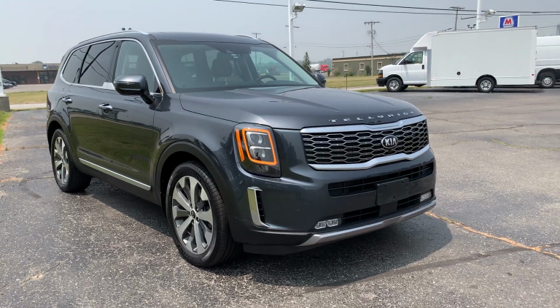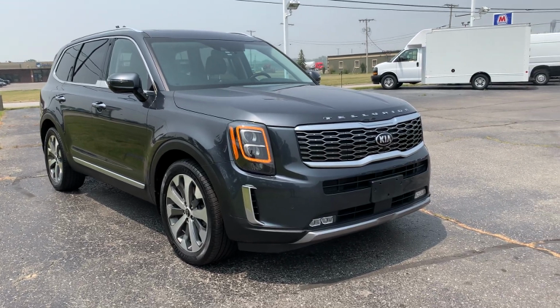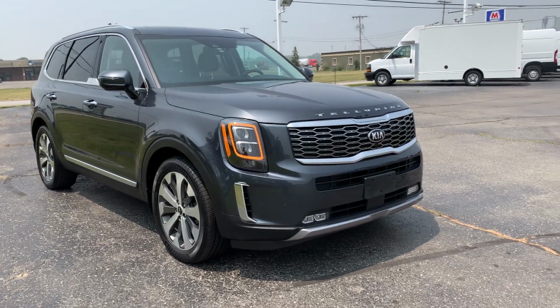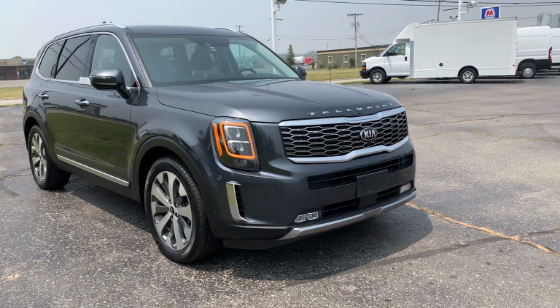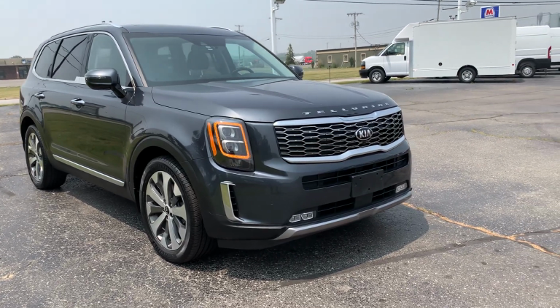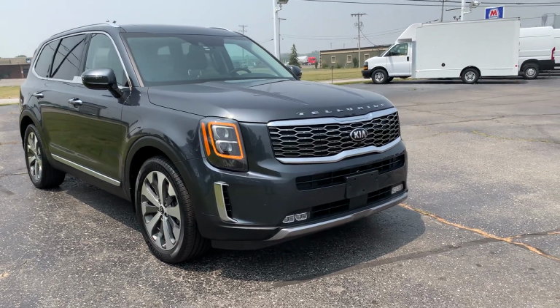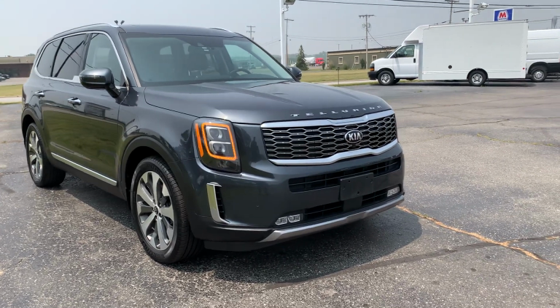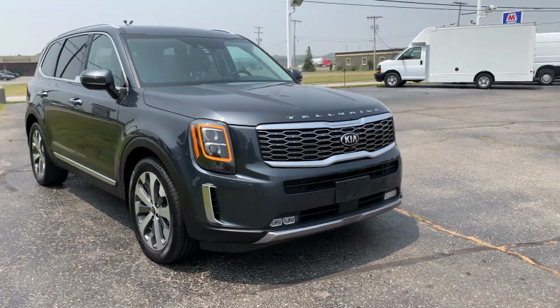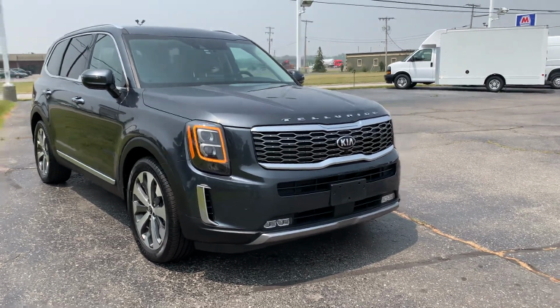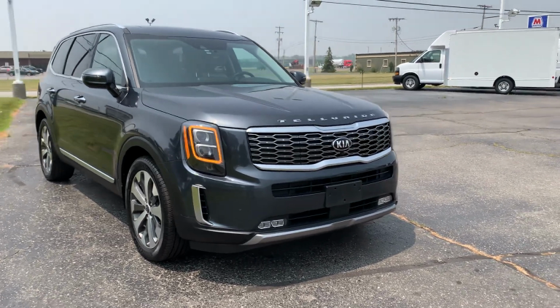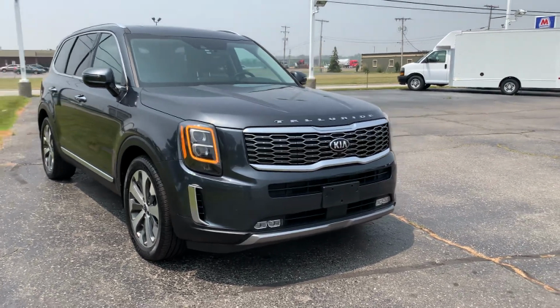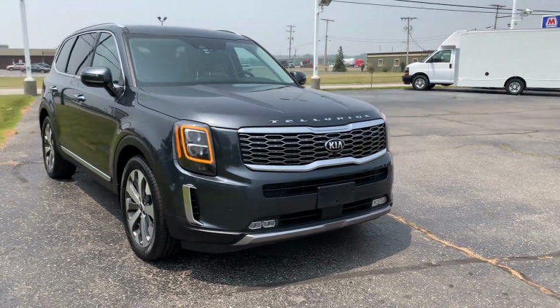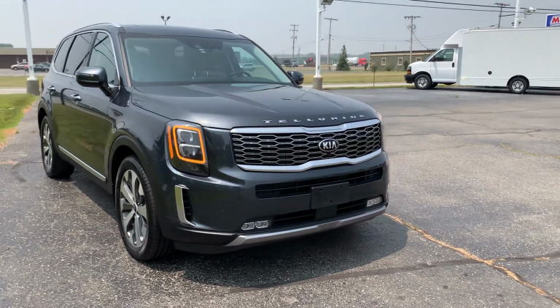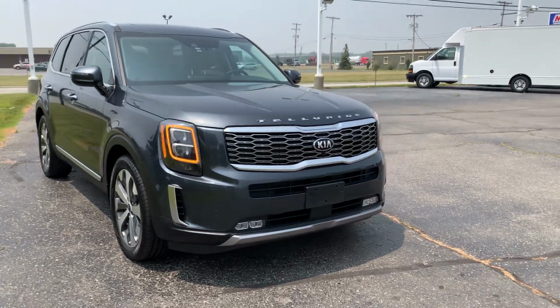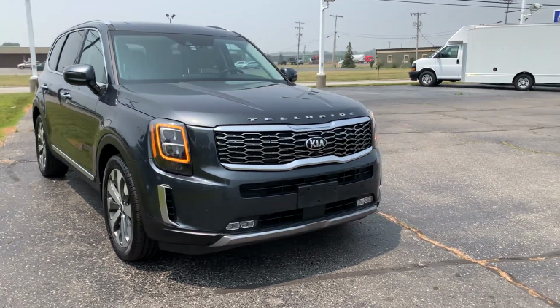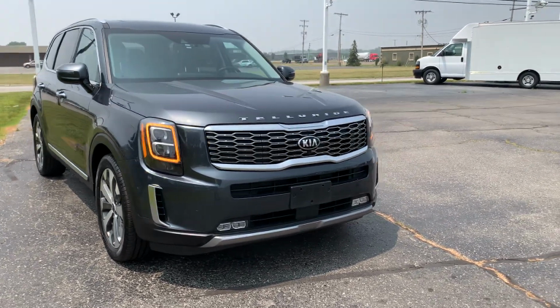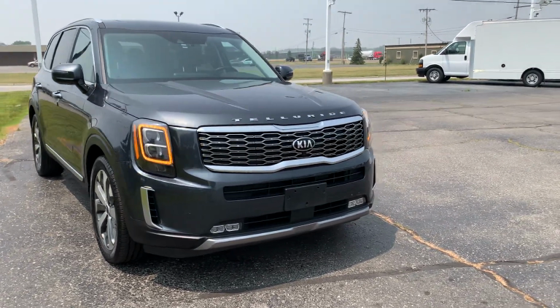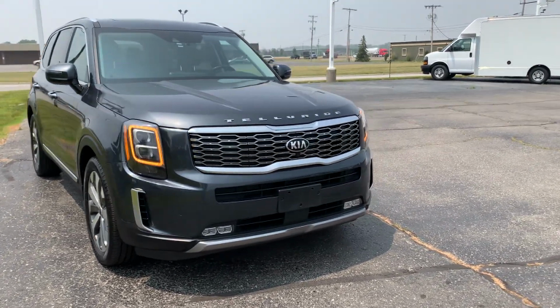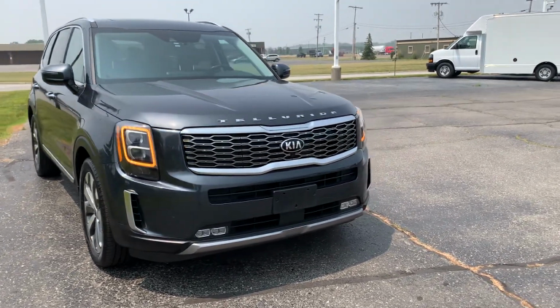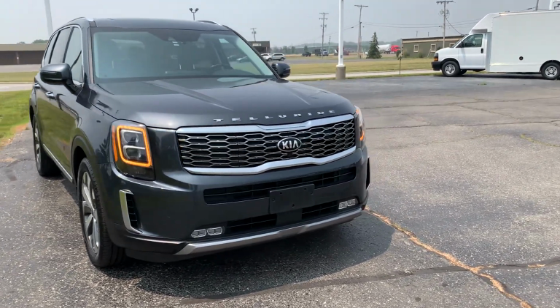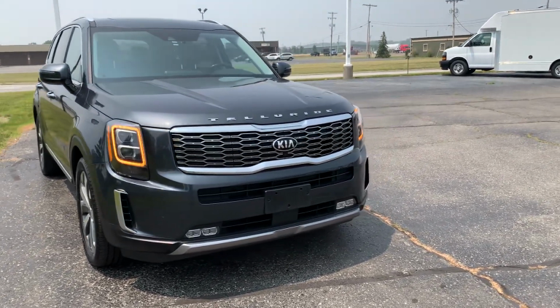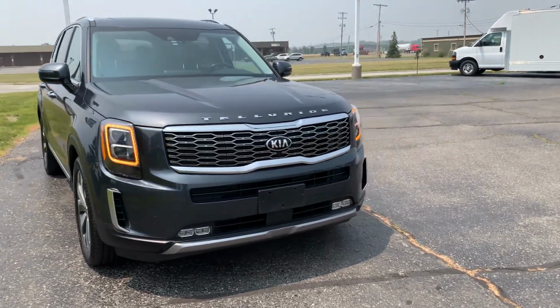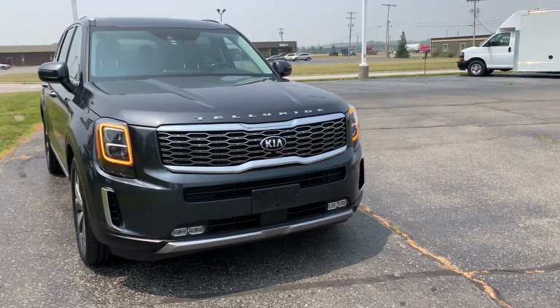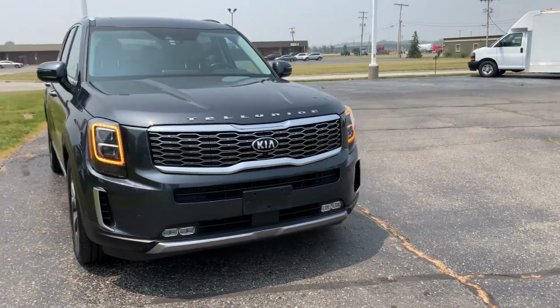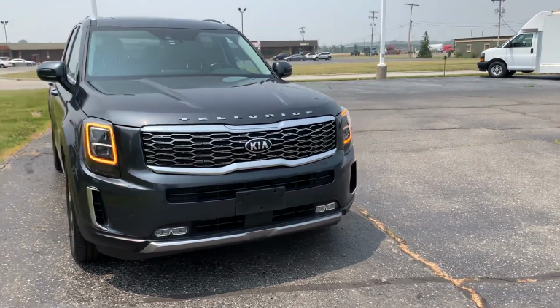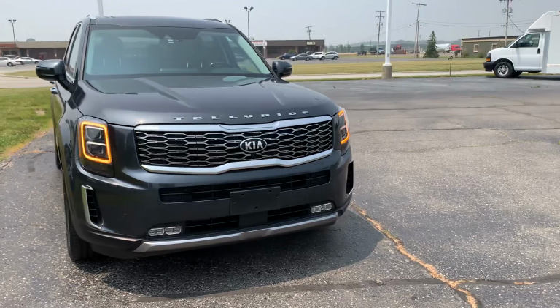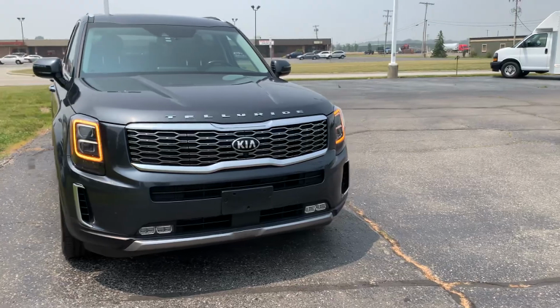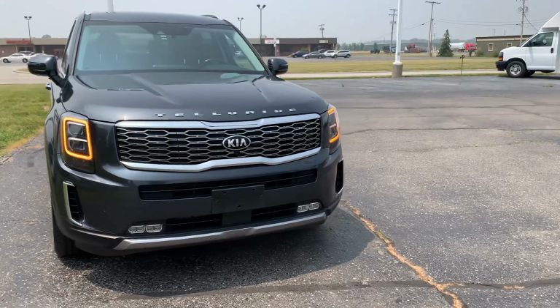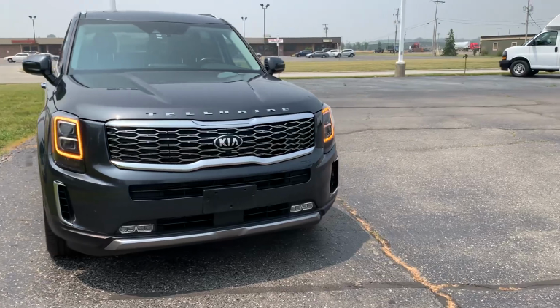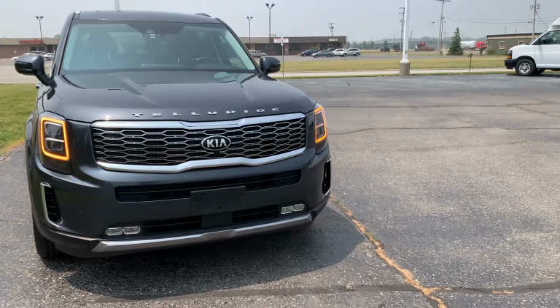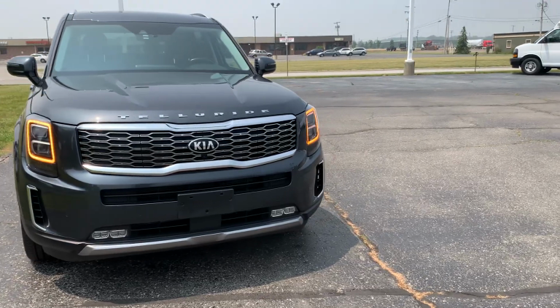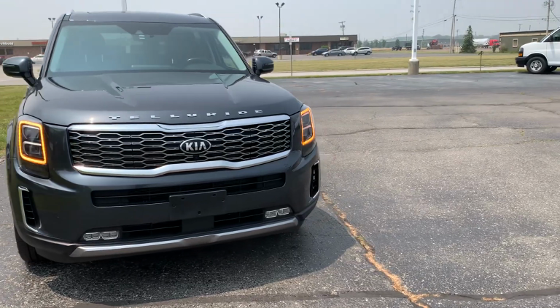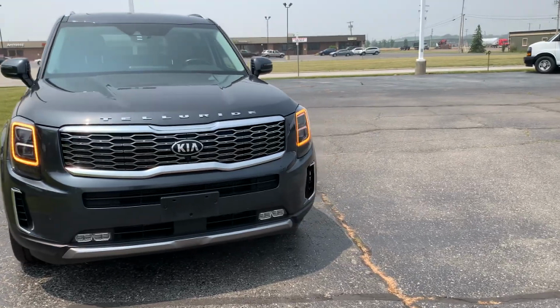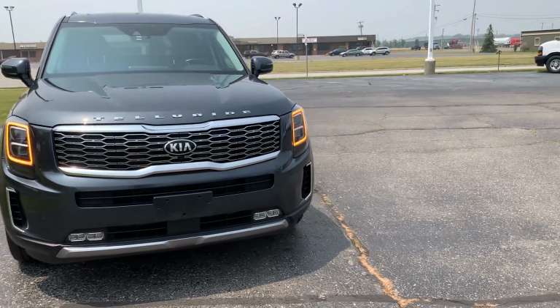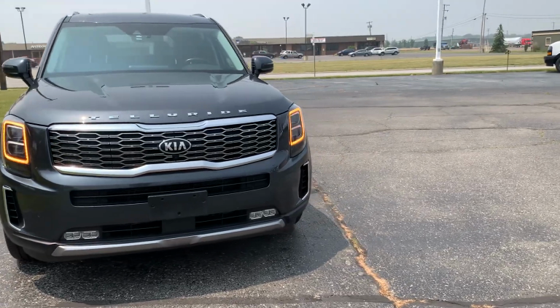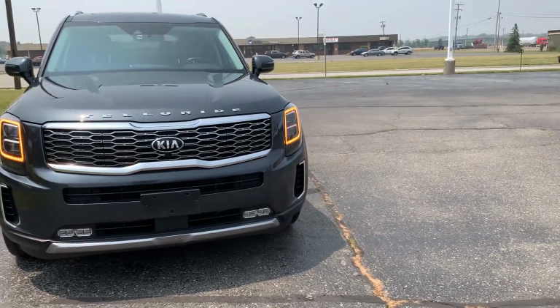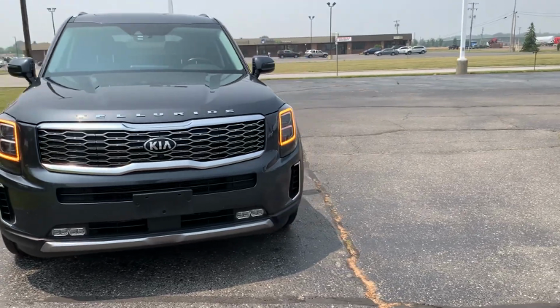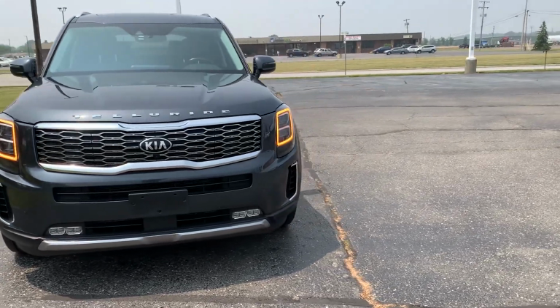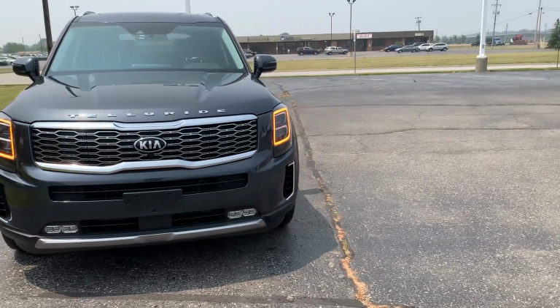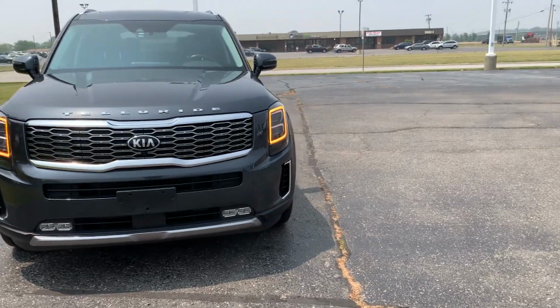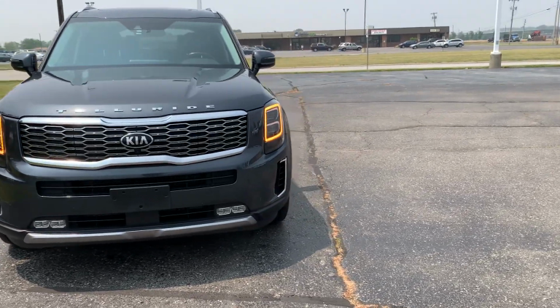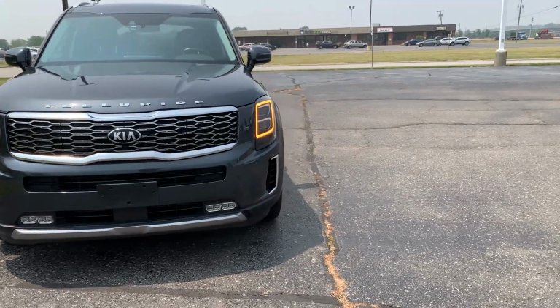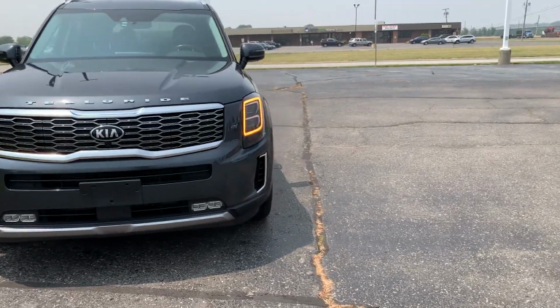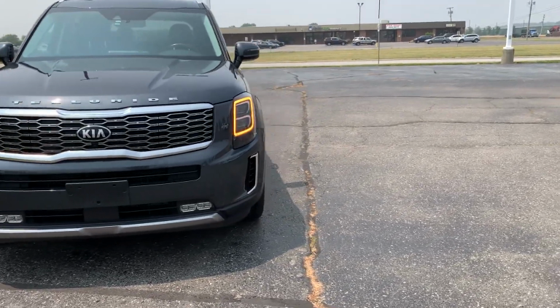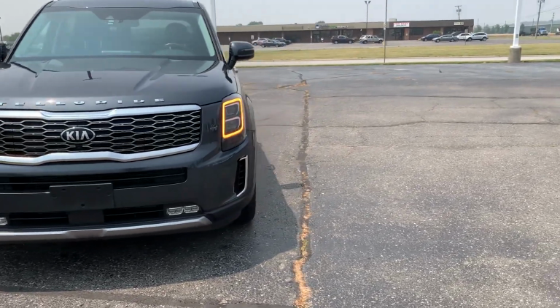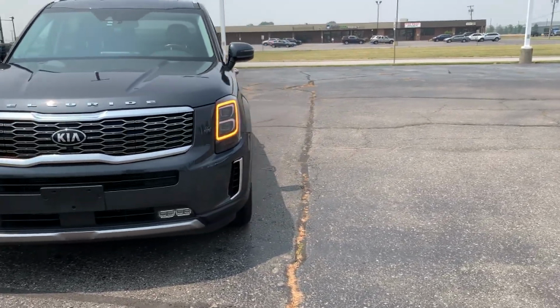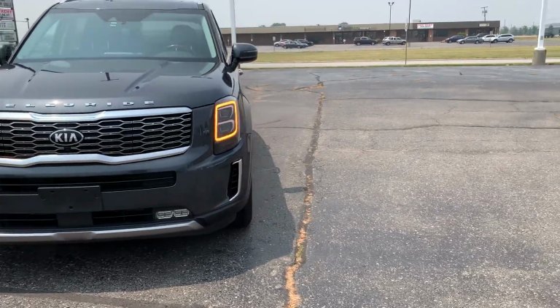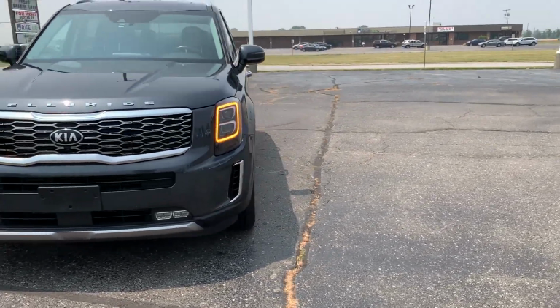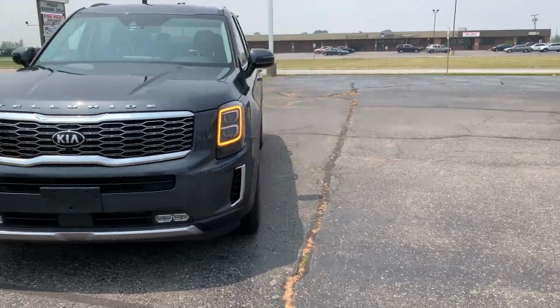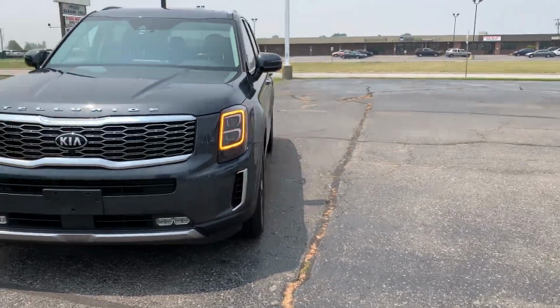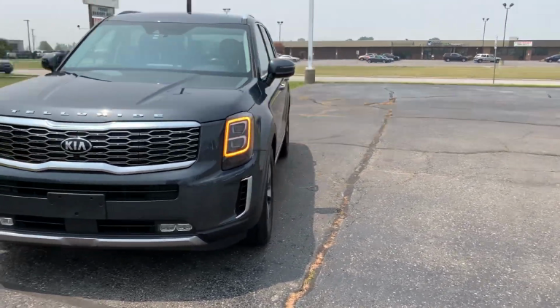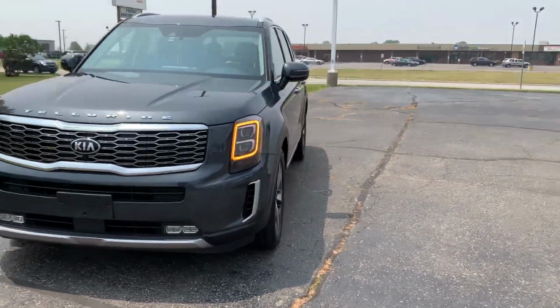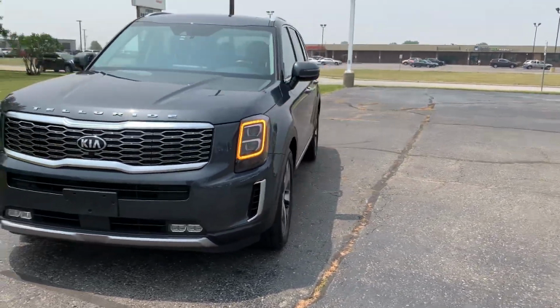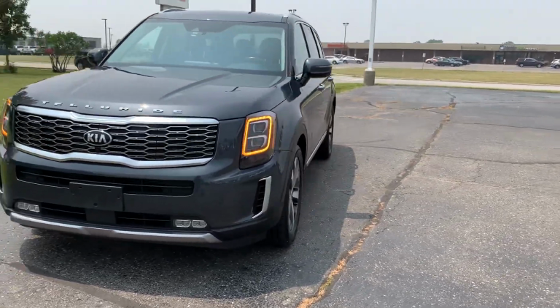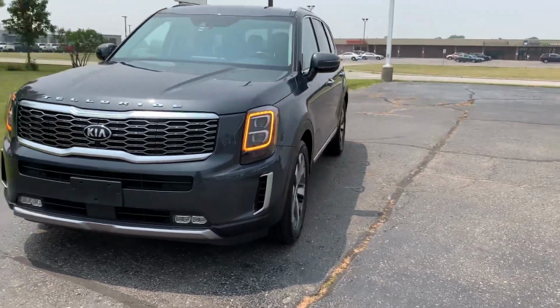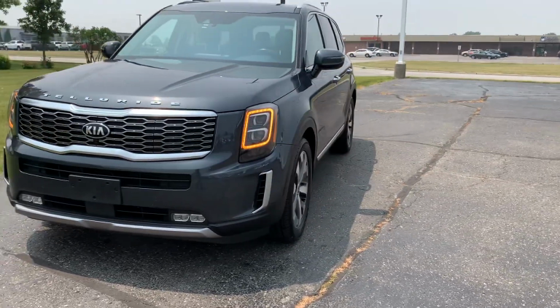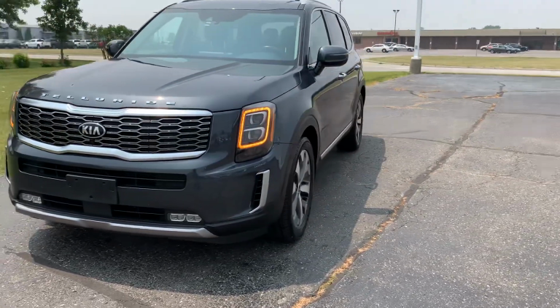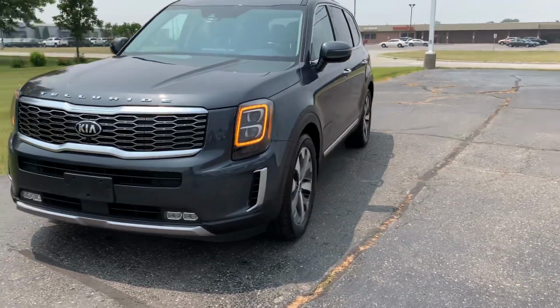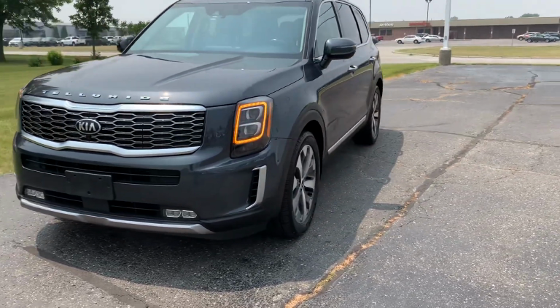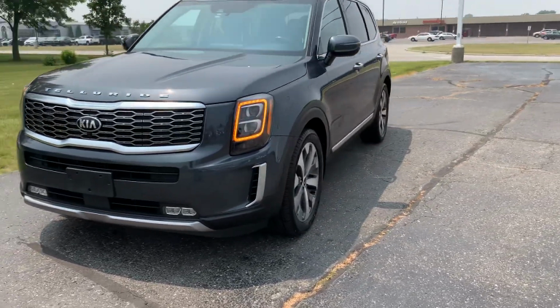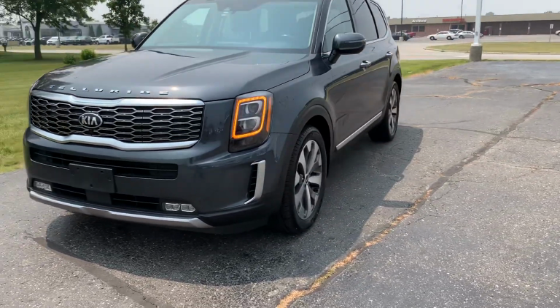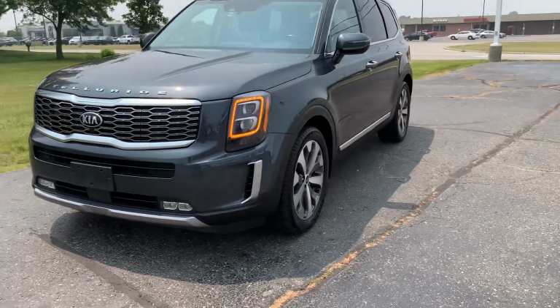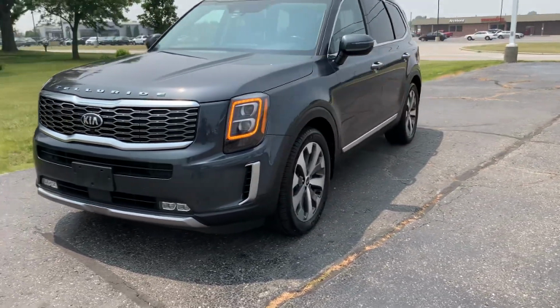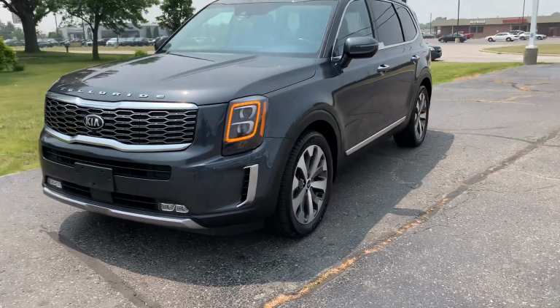Angel here with Terri Henricks Ford, going to take you on a quick walk around of this 2020 Kia Telluride SX.